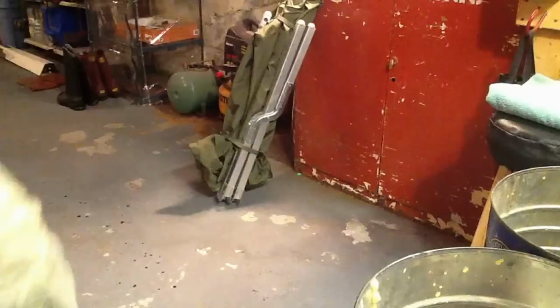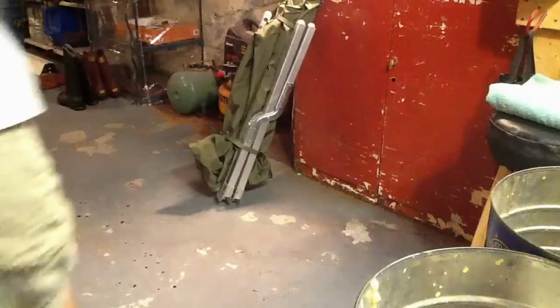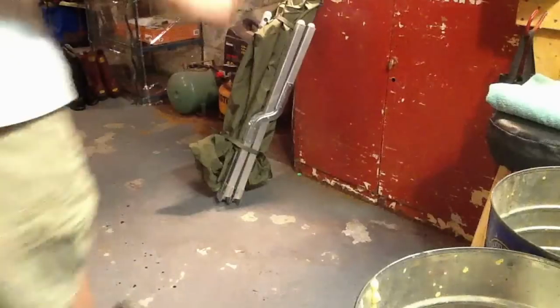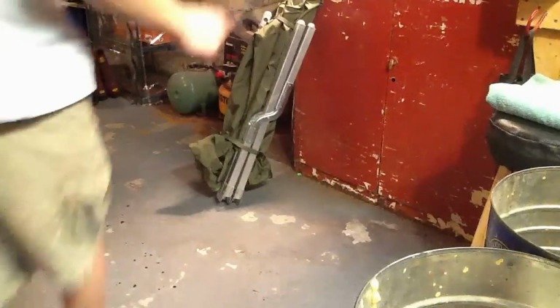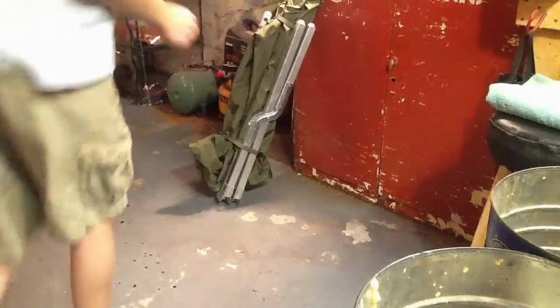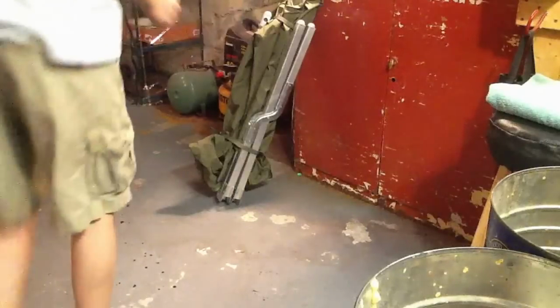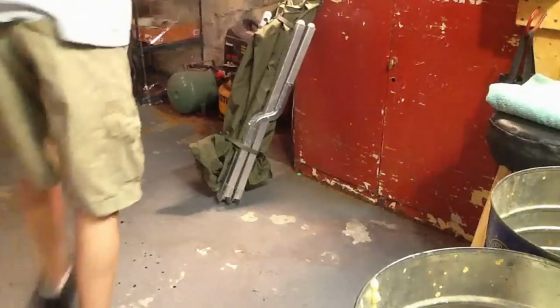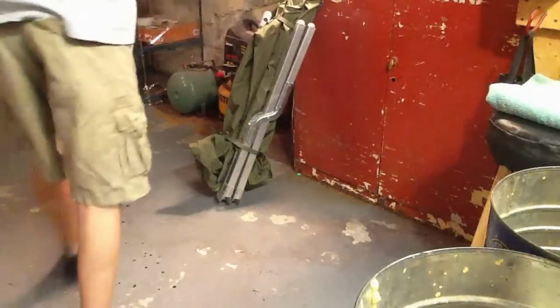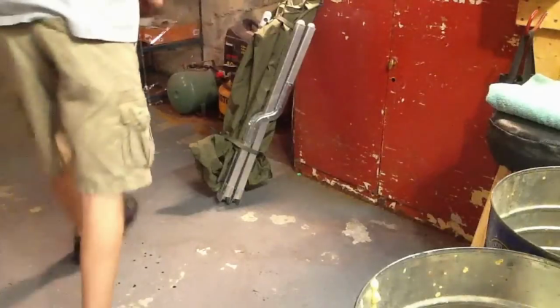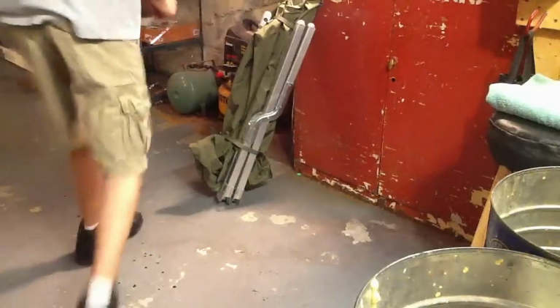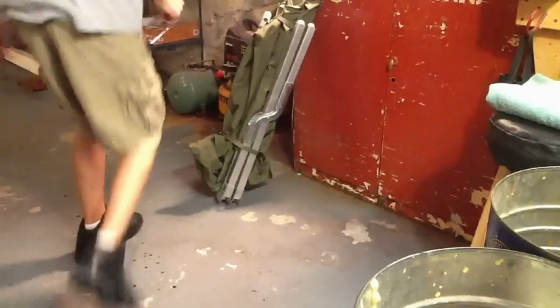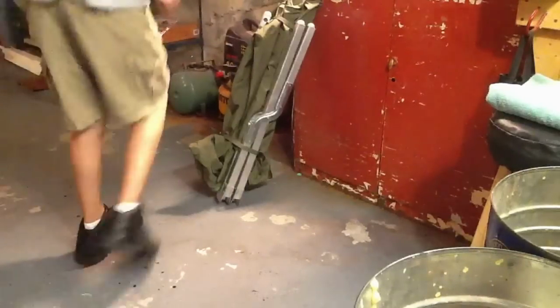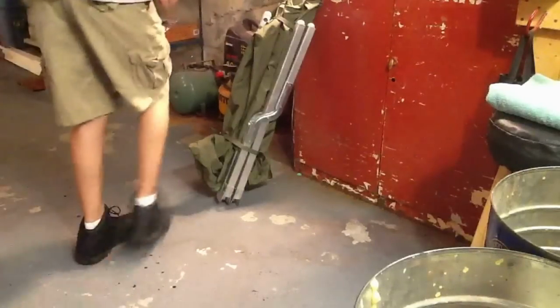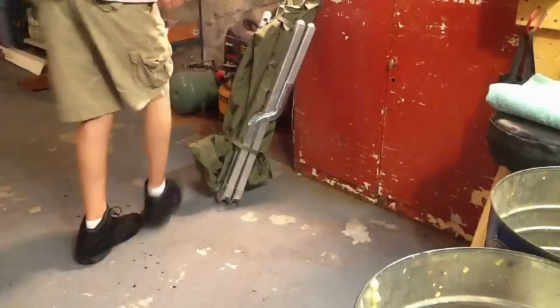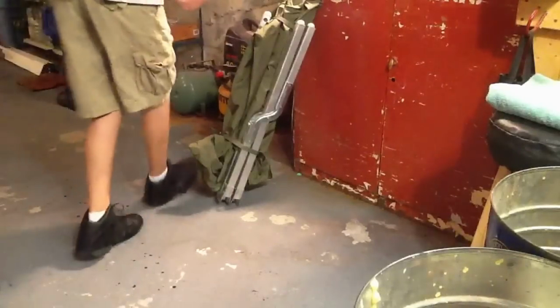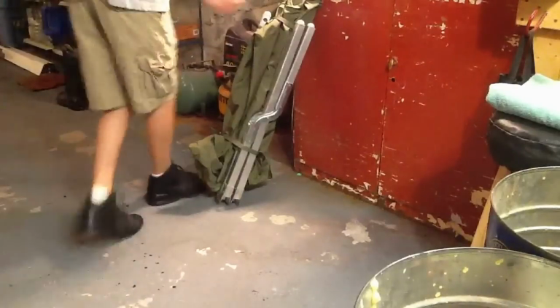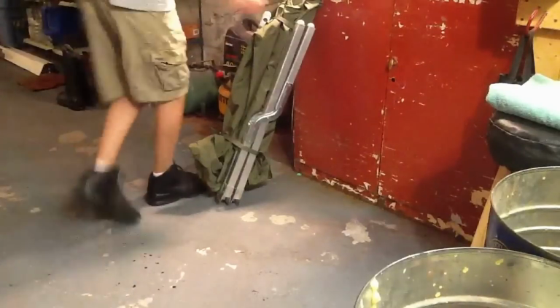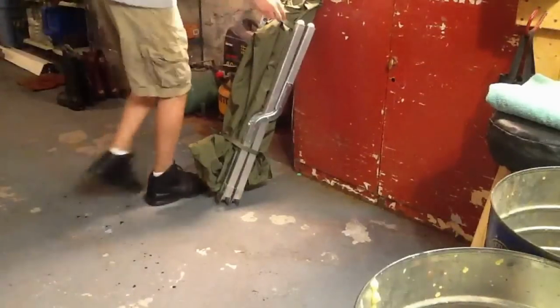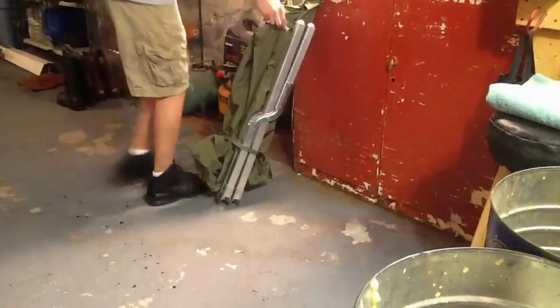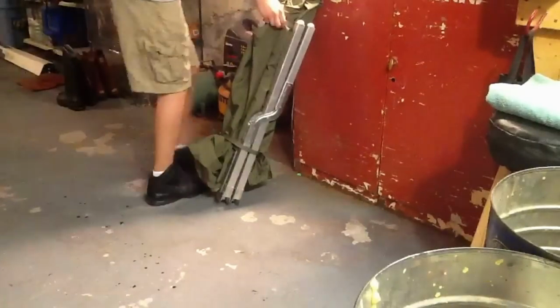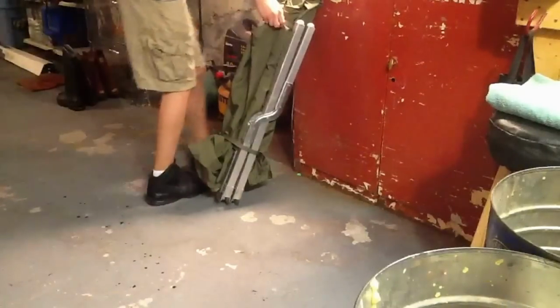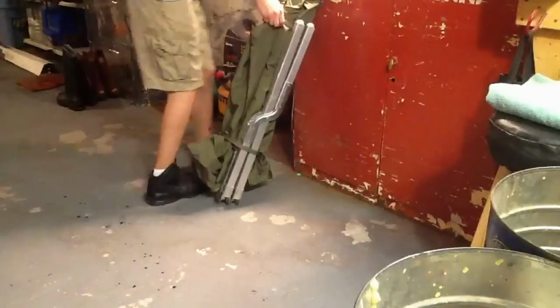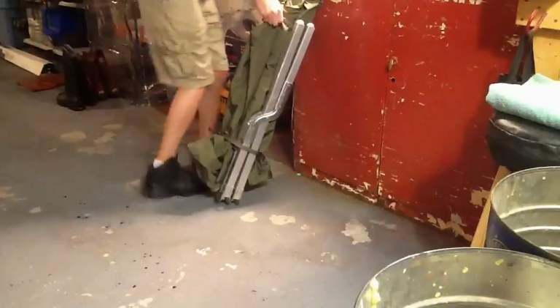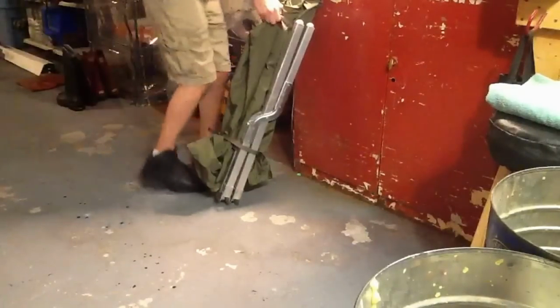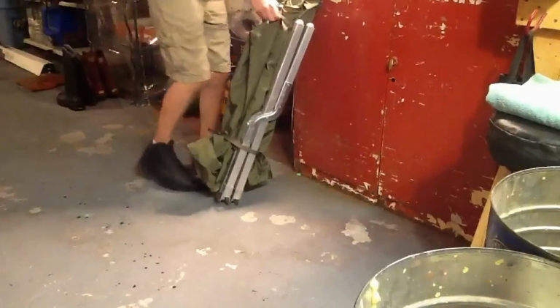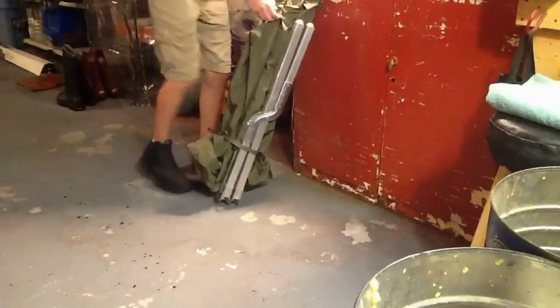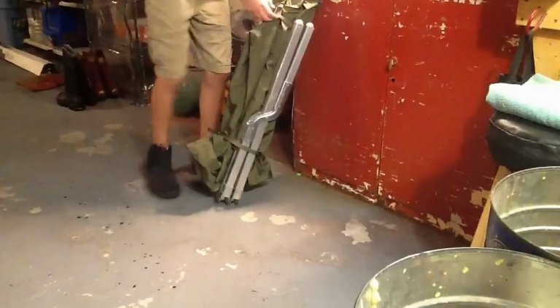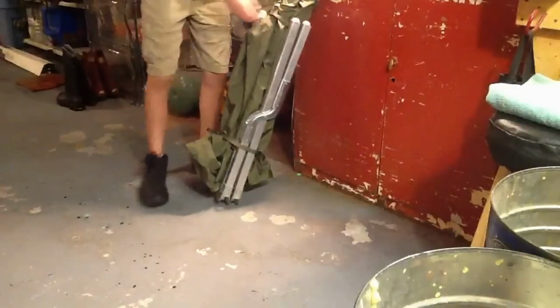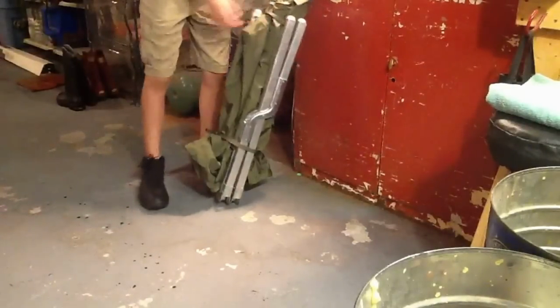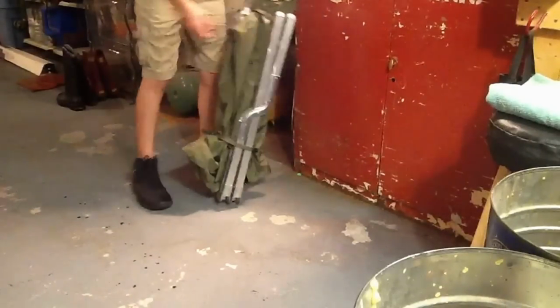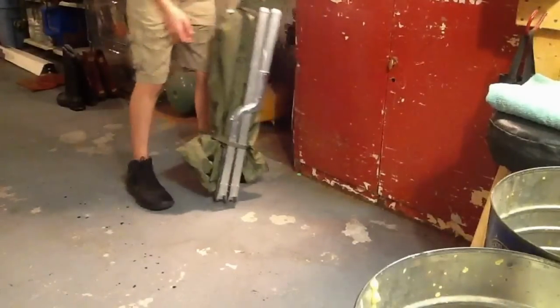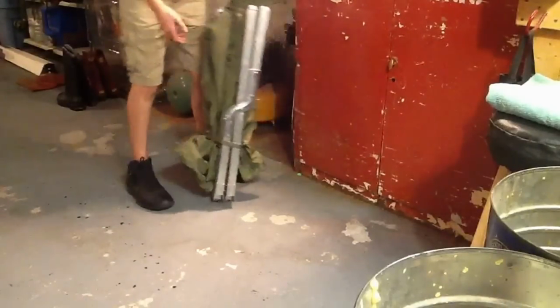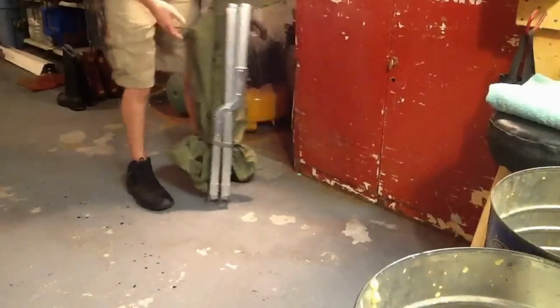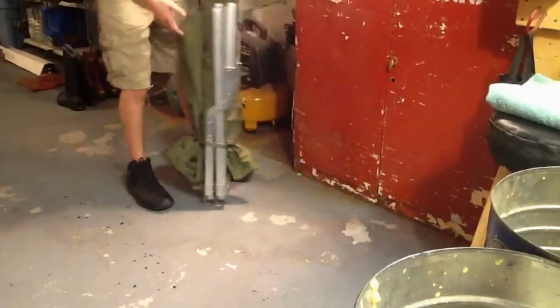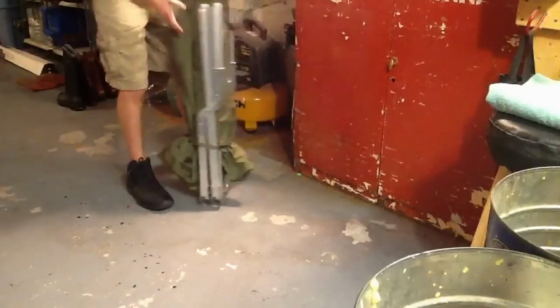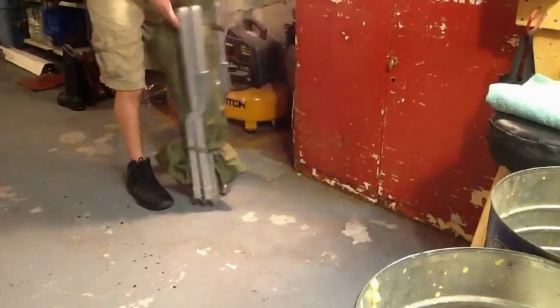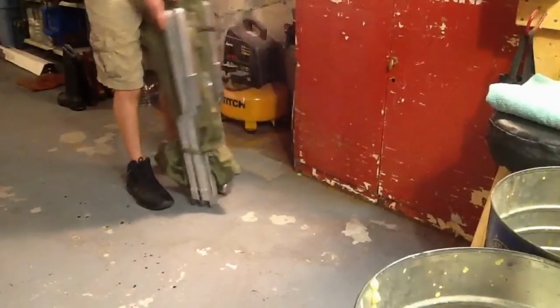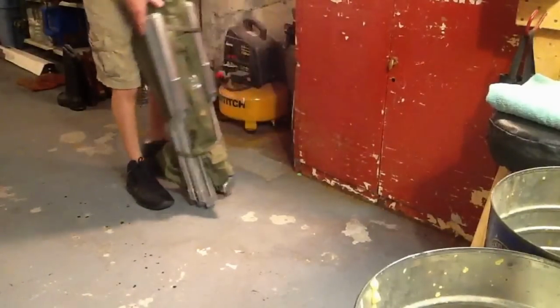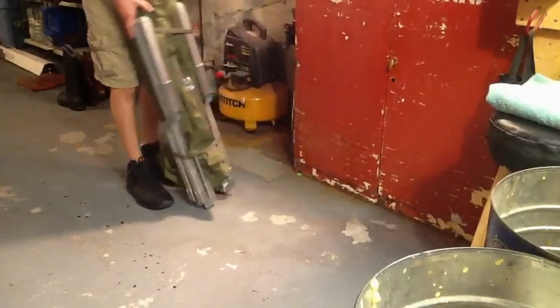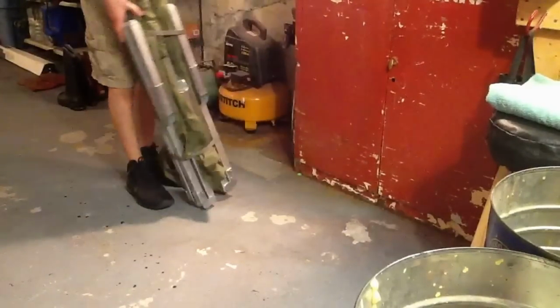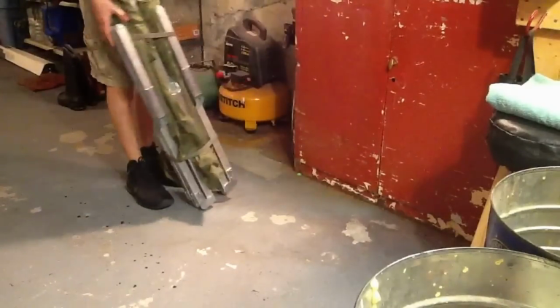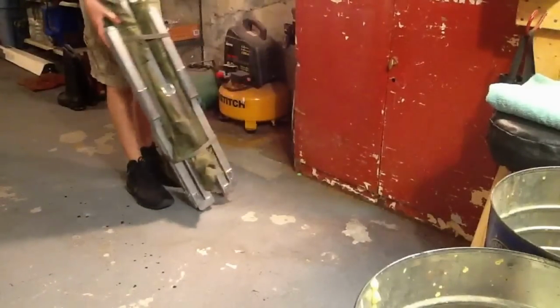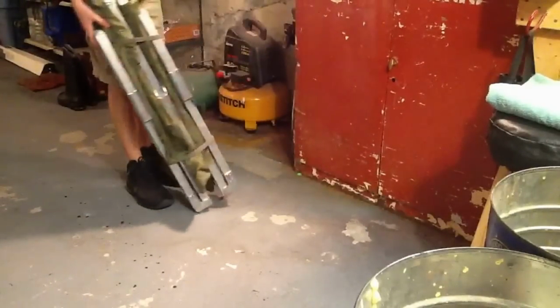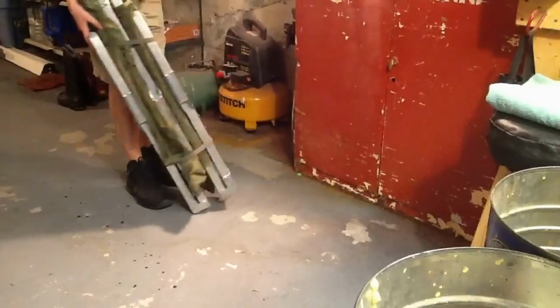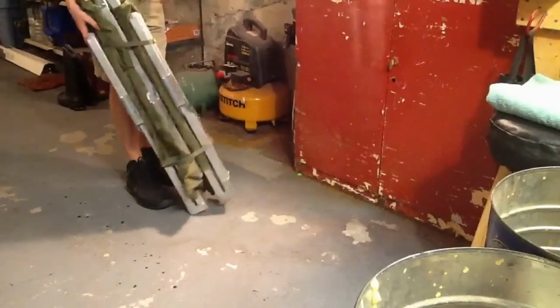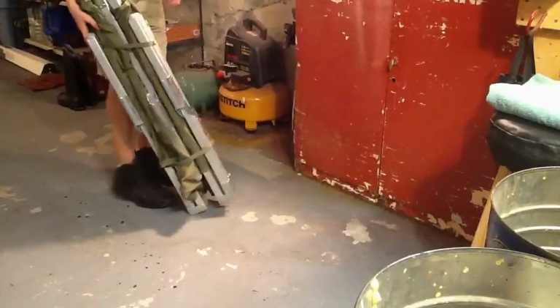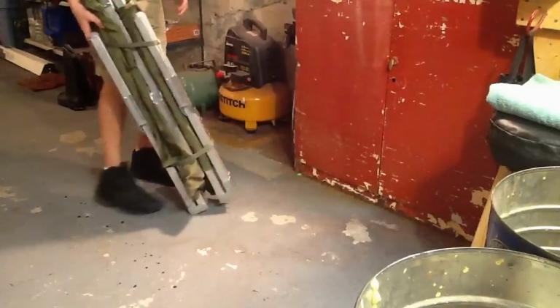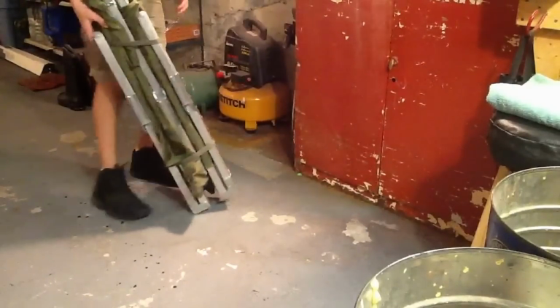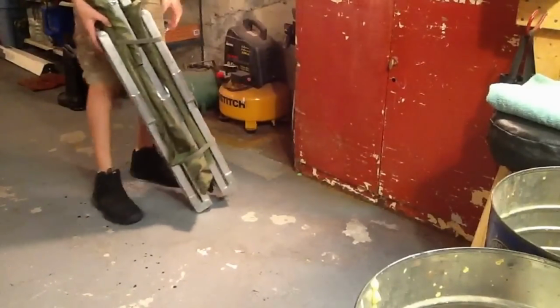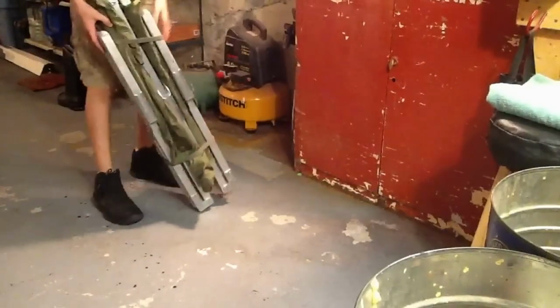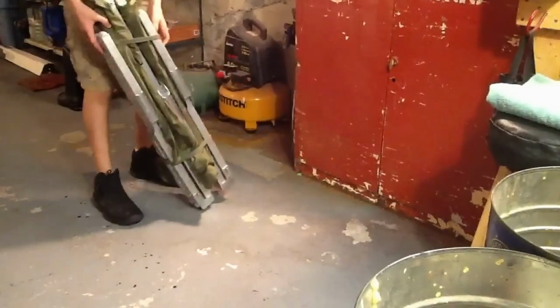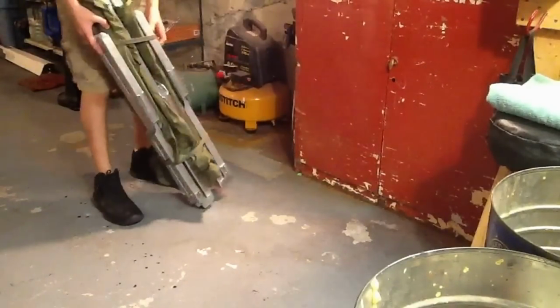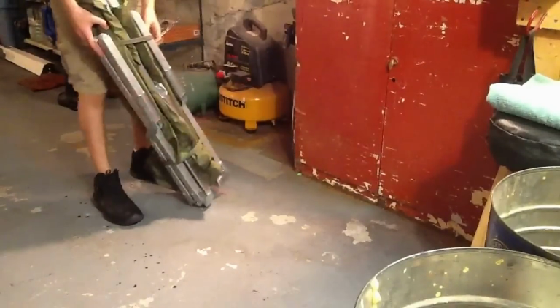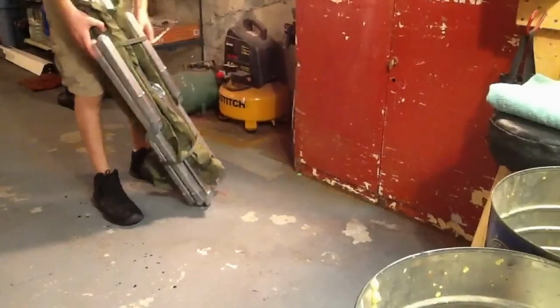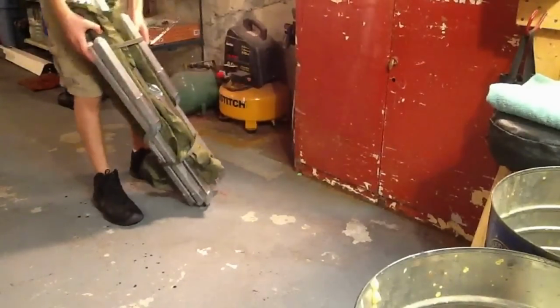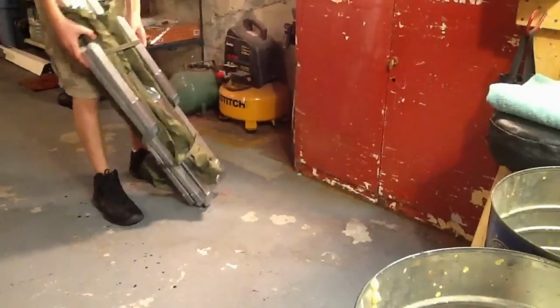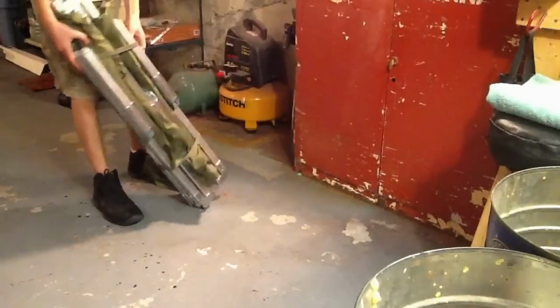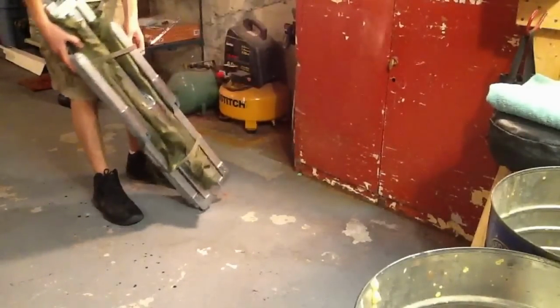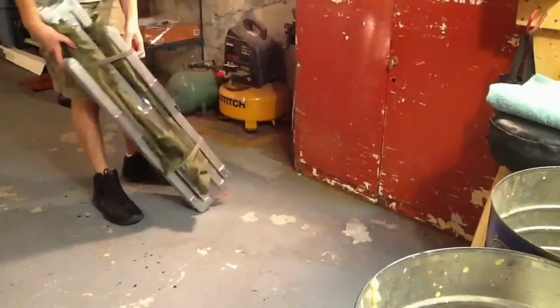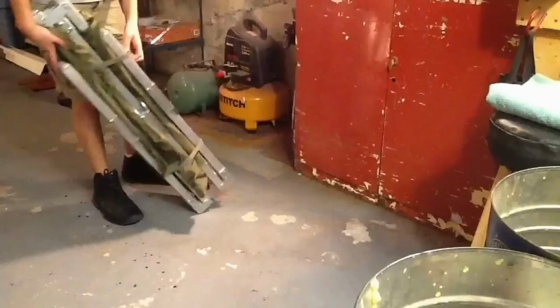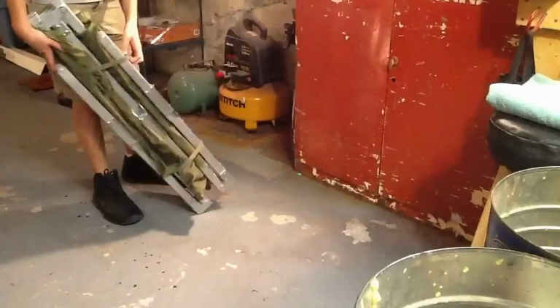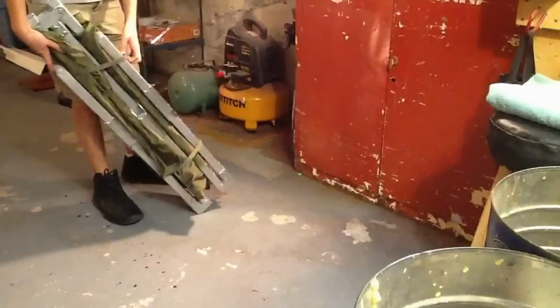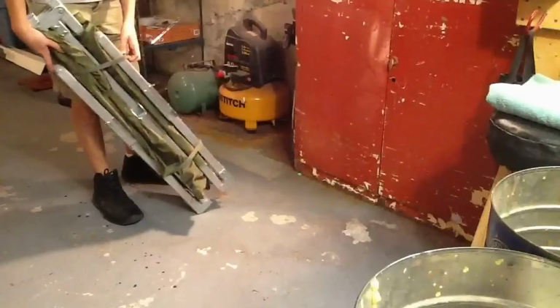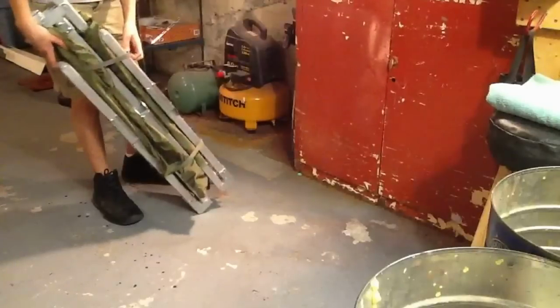ADK Outfitters here. Today we're going to be putting together a standard military cot.